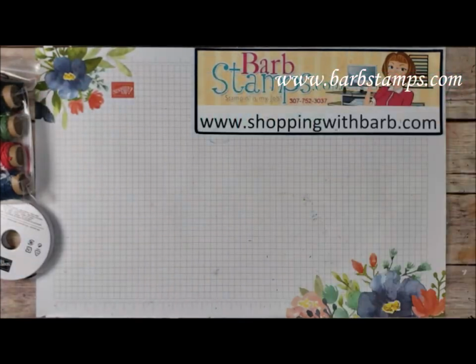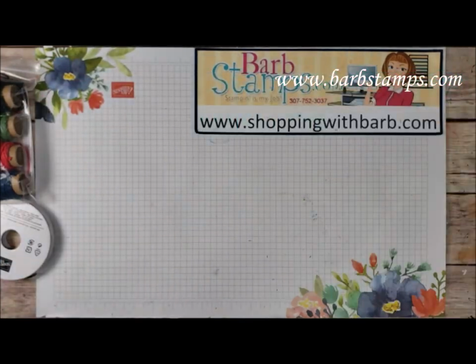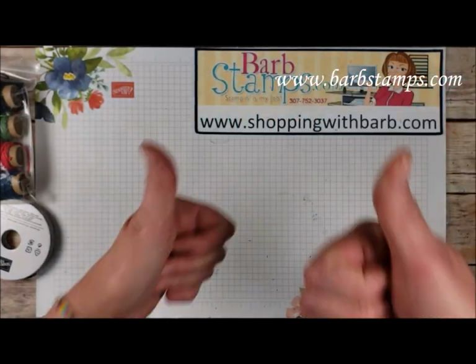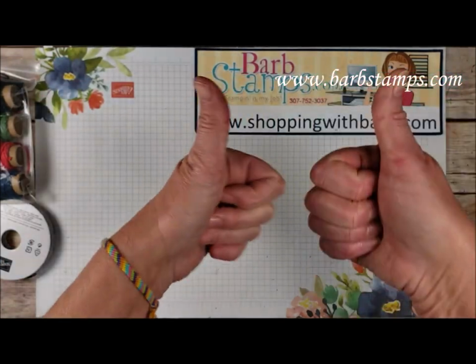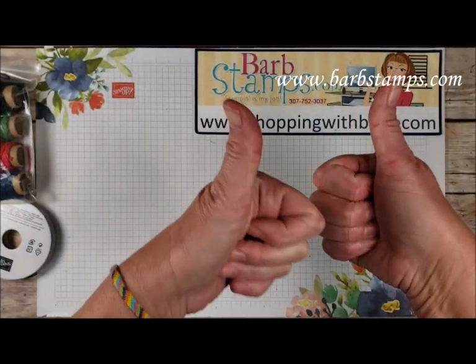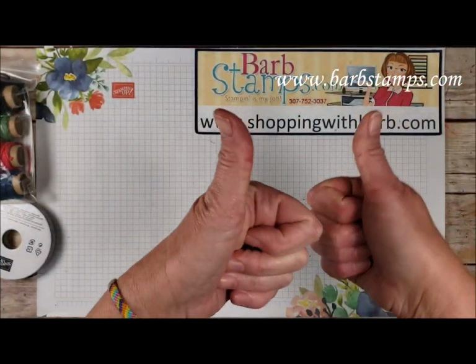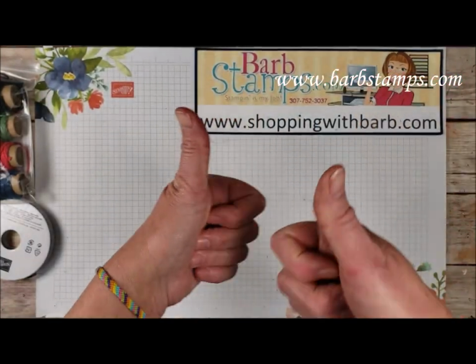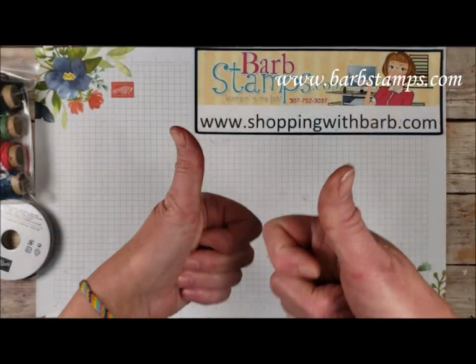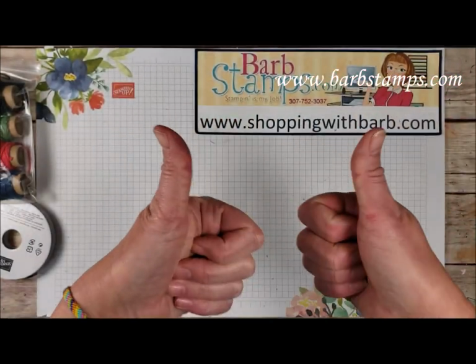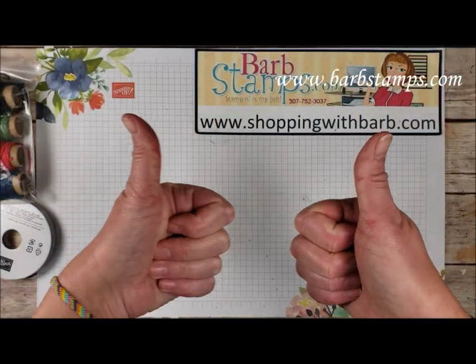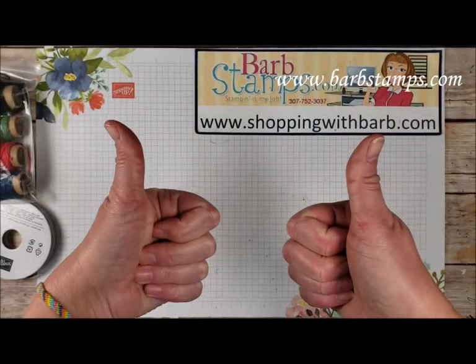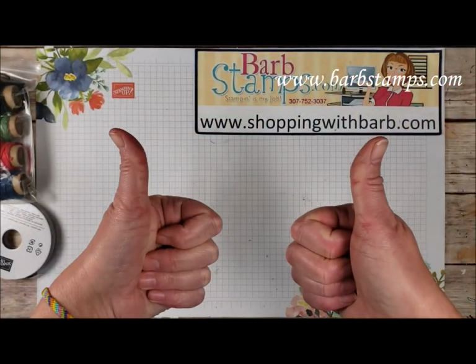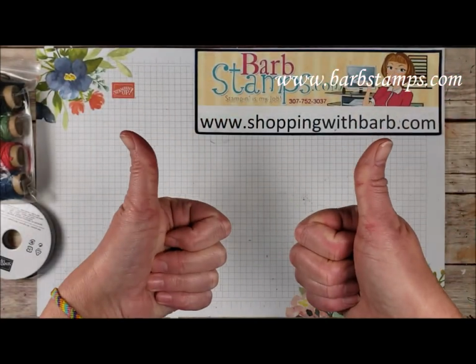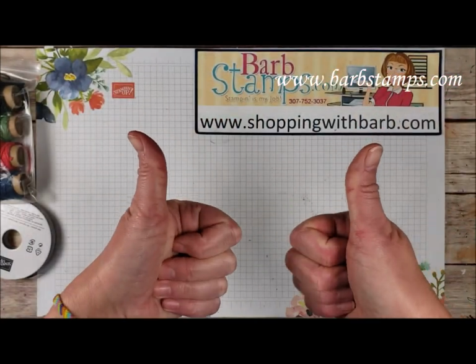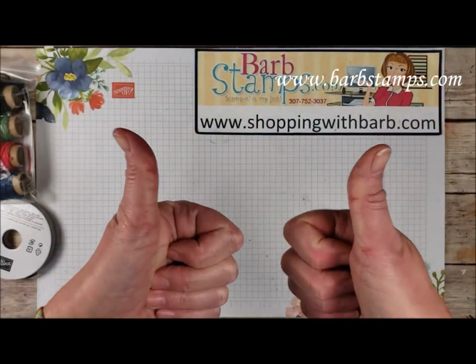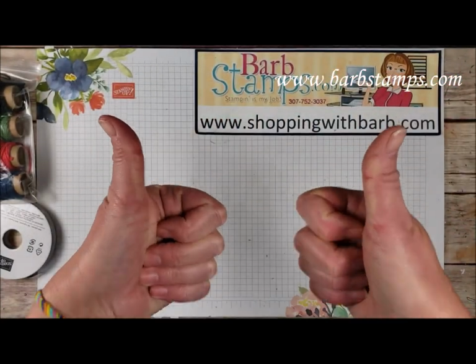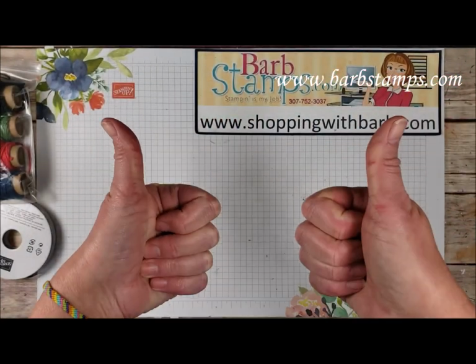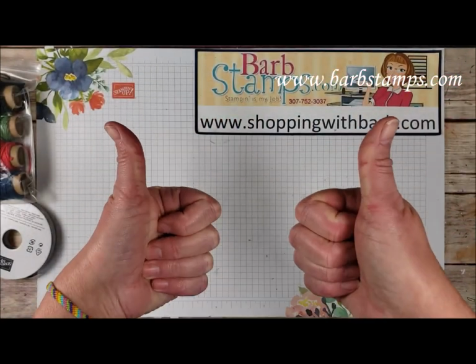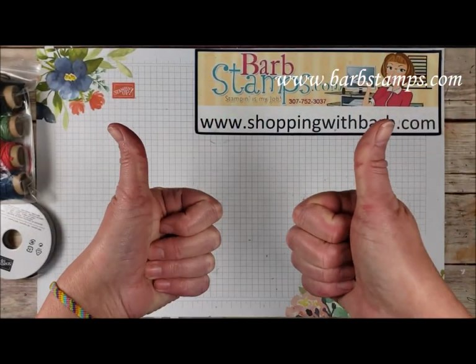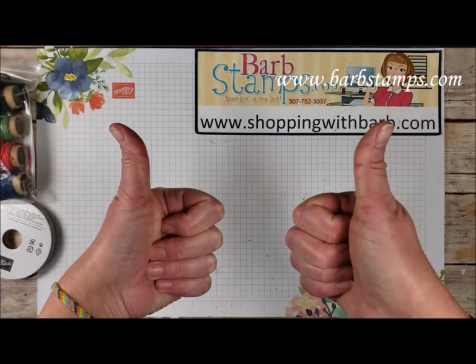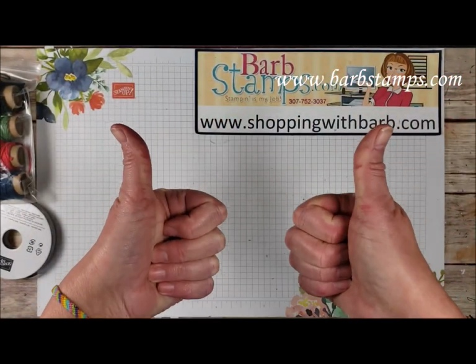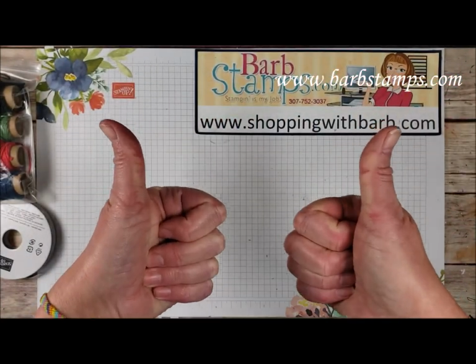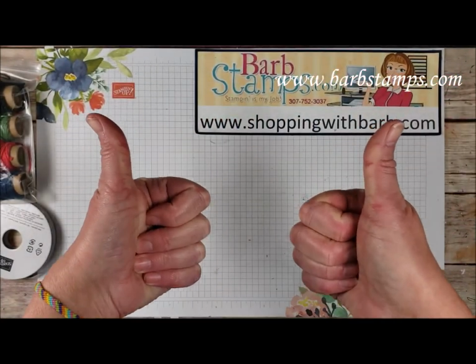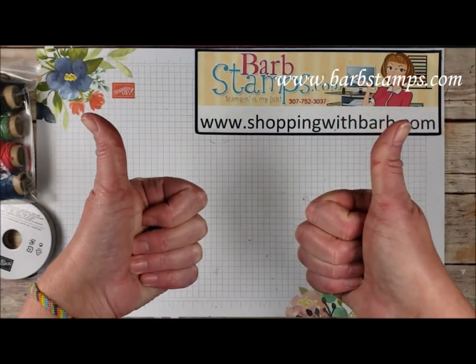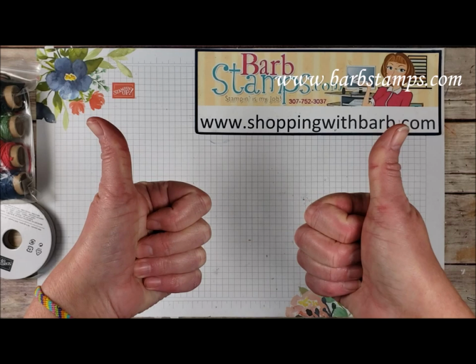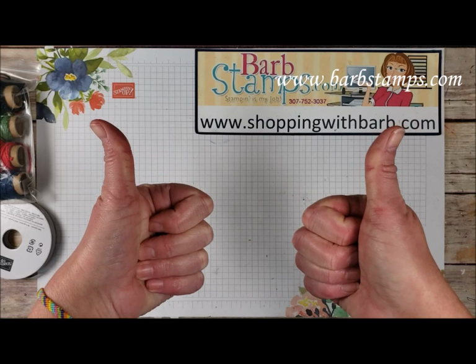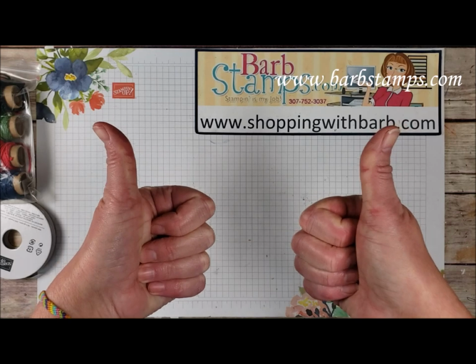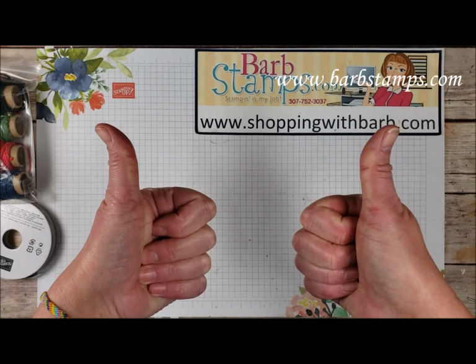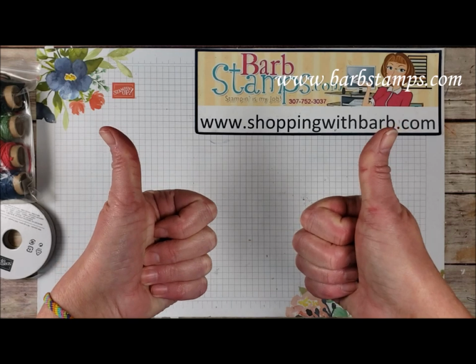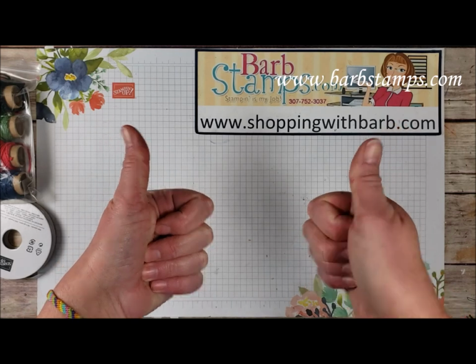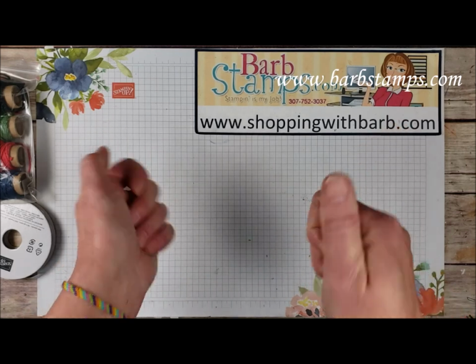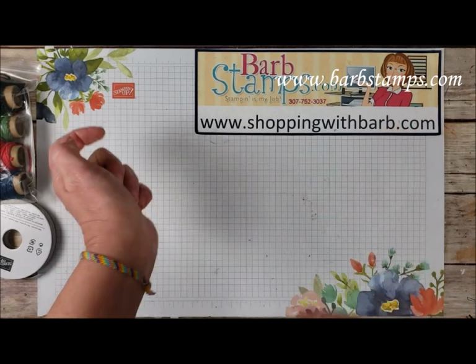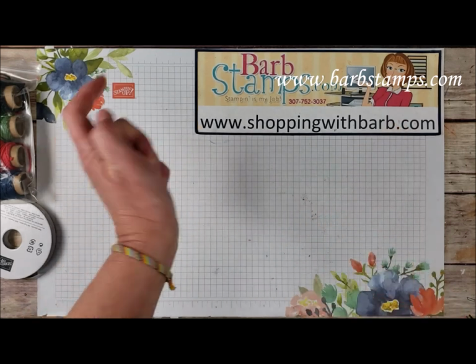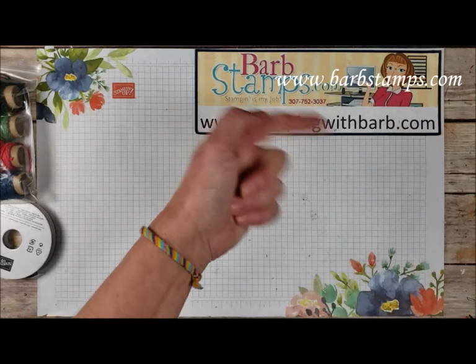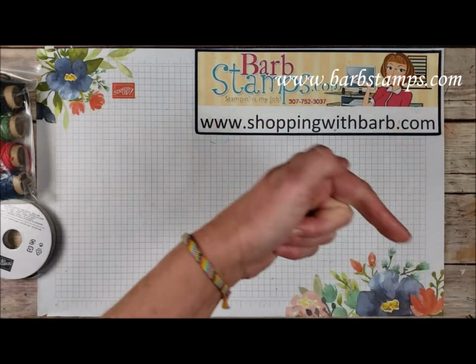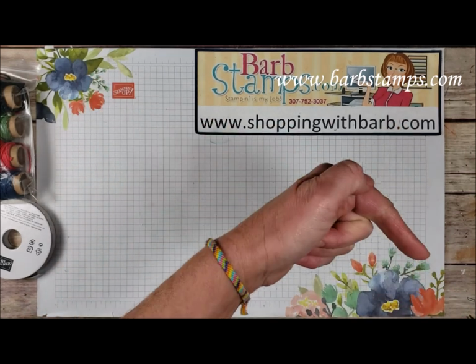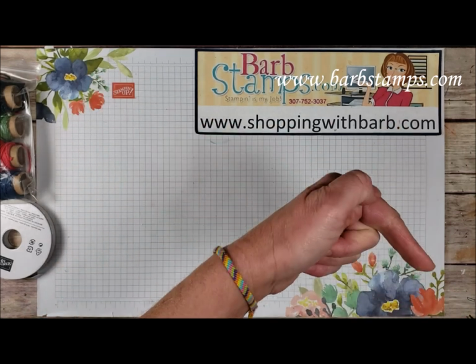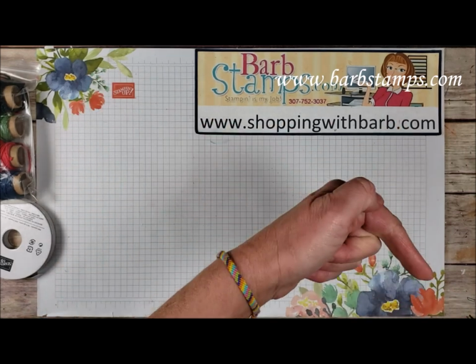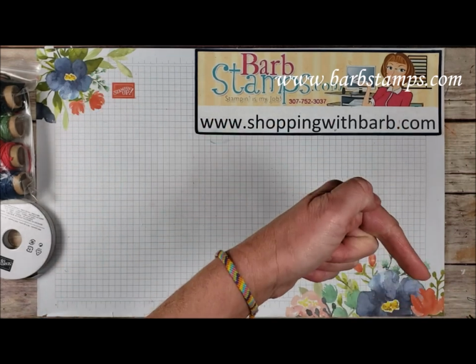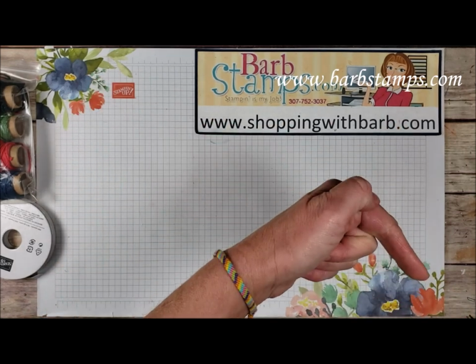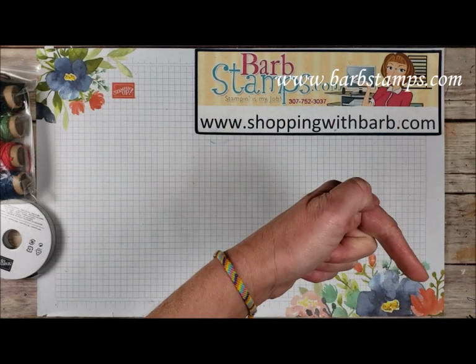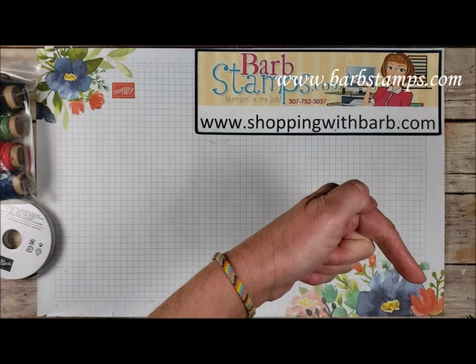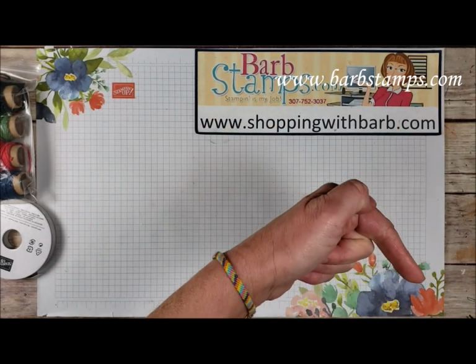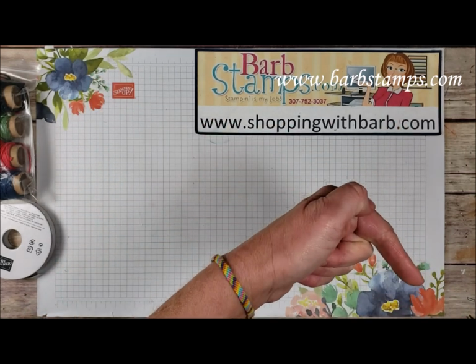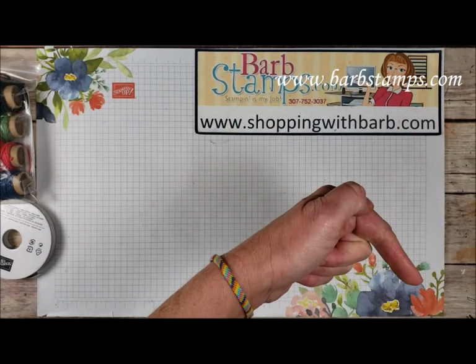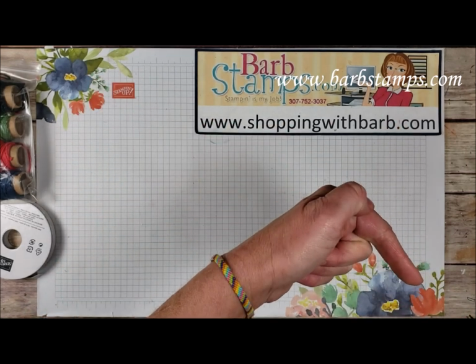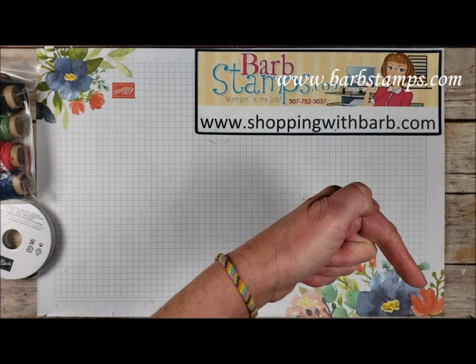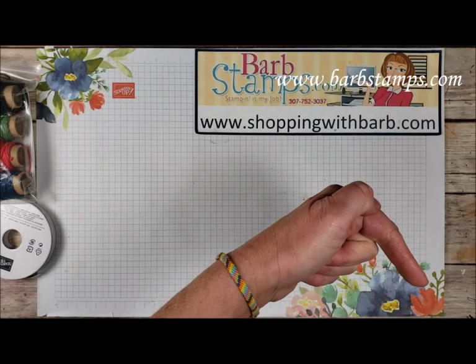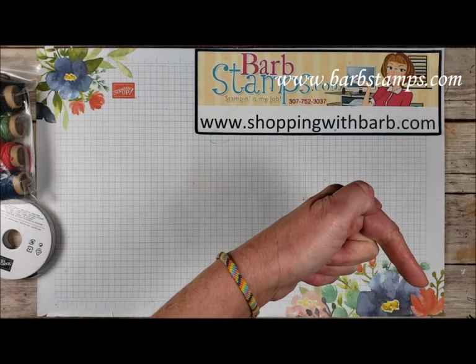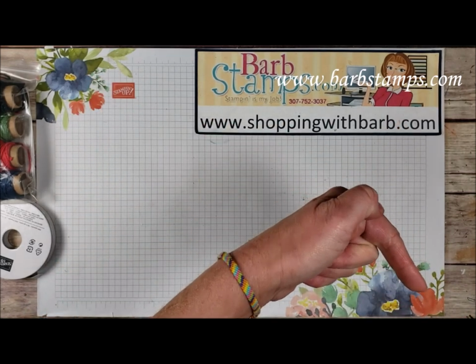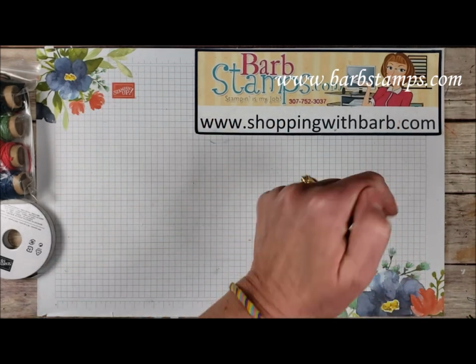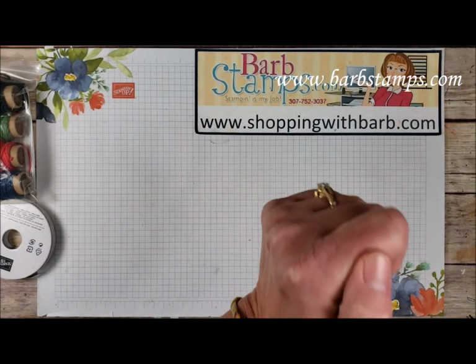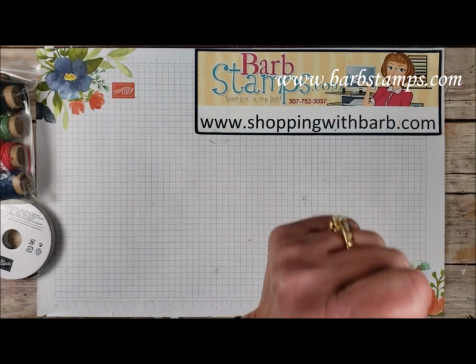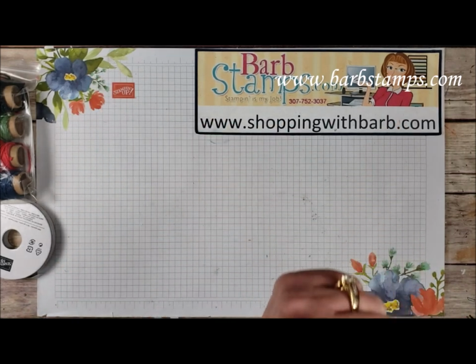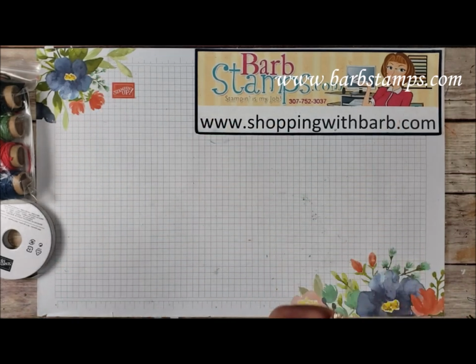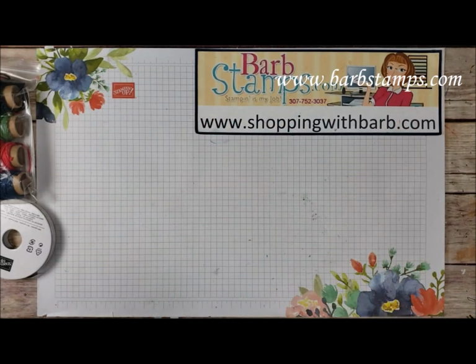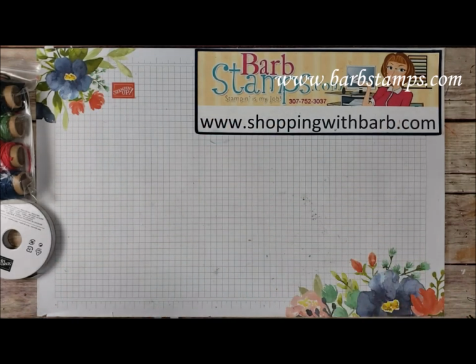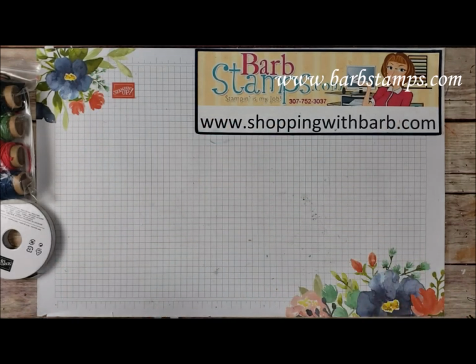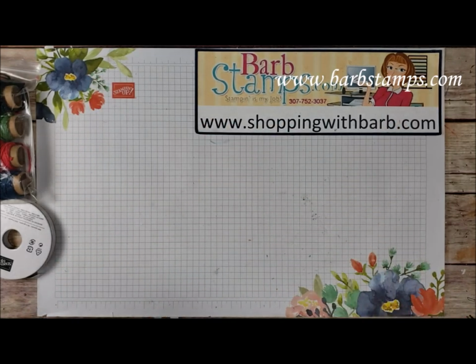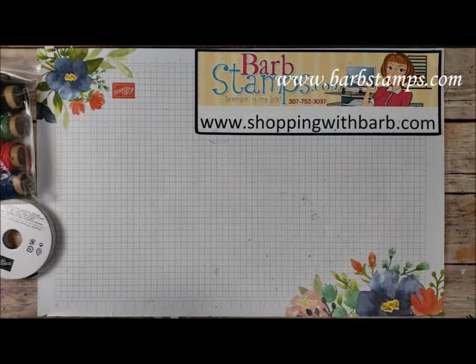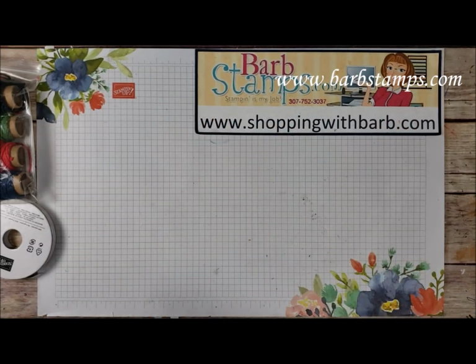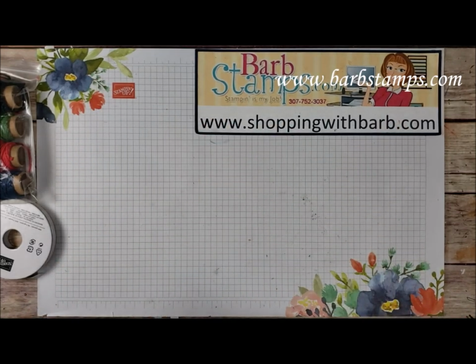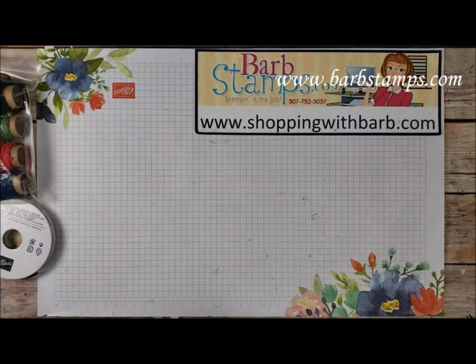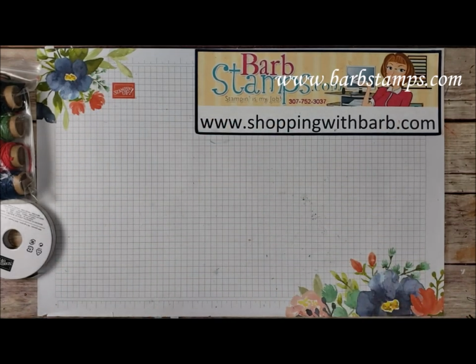If you're enjoying the video so far, give it a thumbs up — that really helps out my channel. Please subscribe to my channel right down here to be notified when I upload new videos.